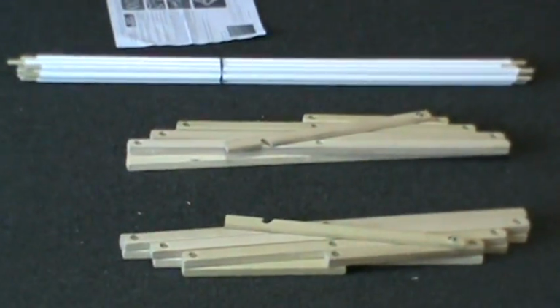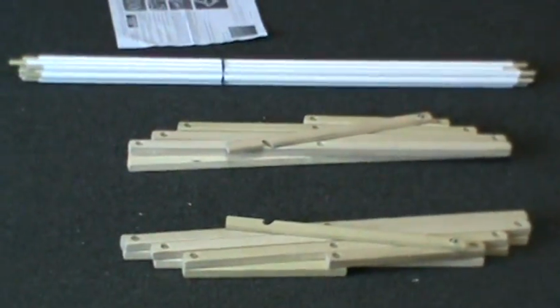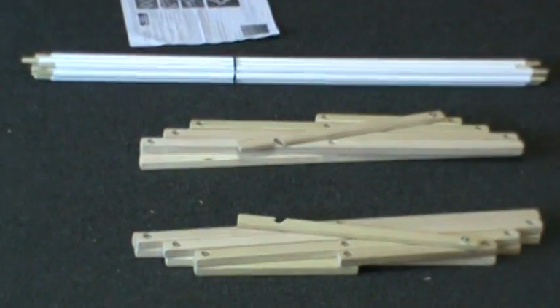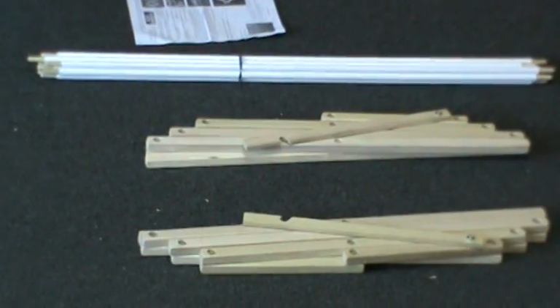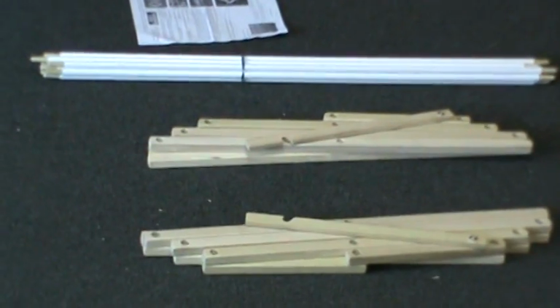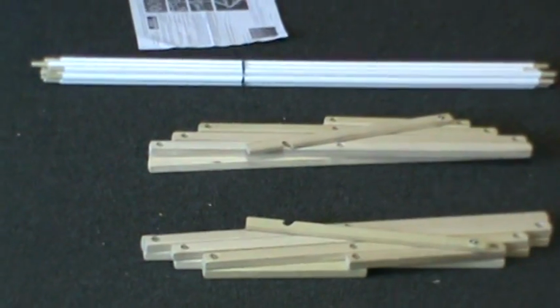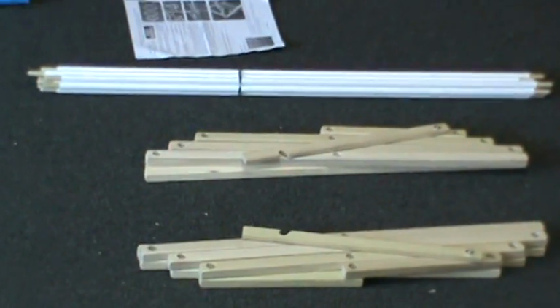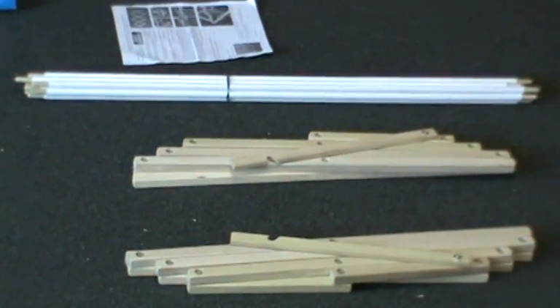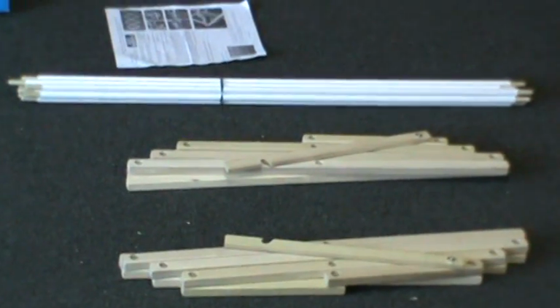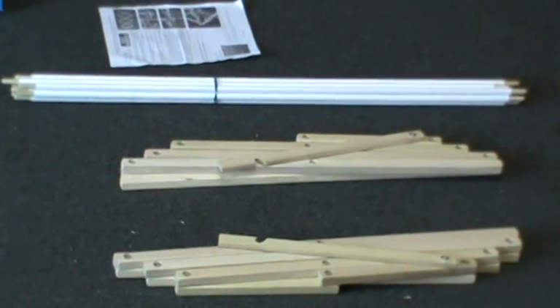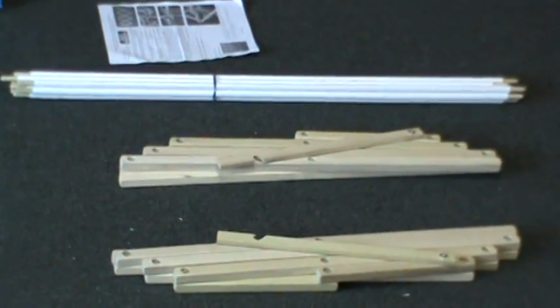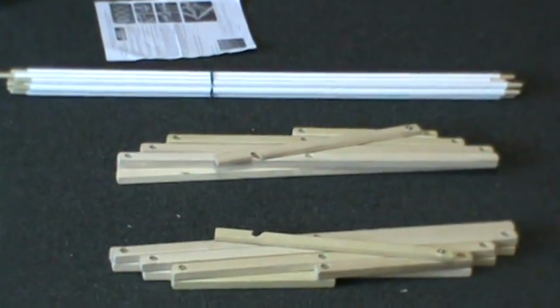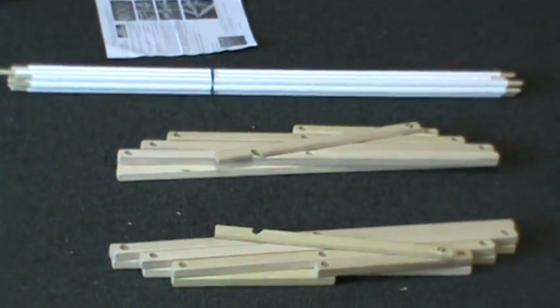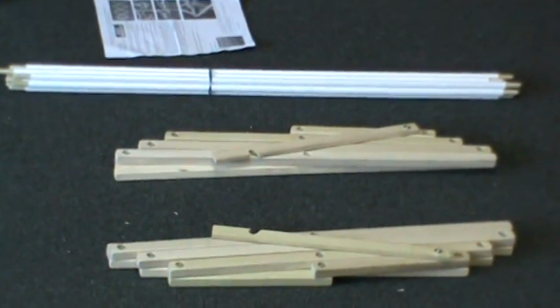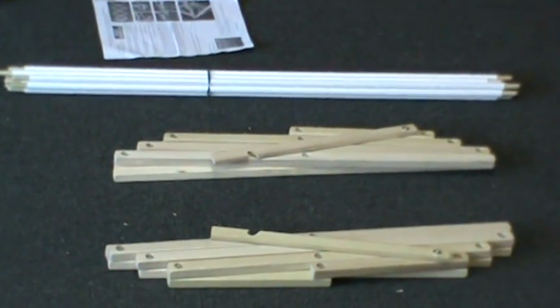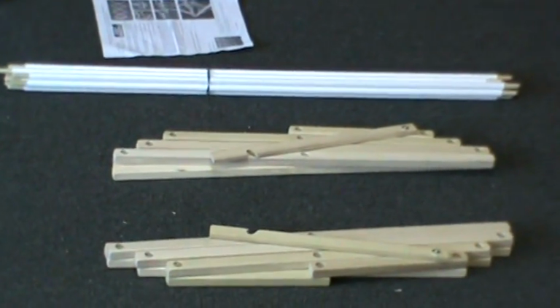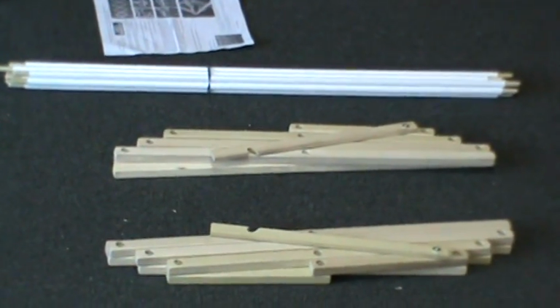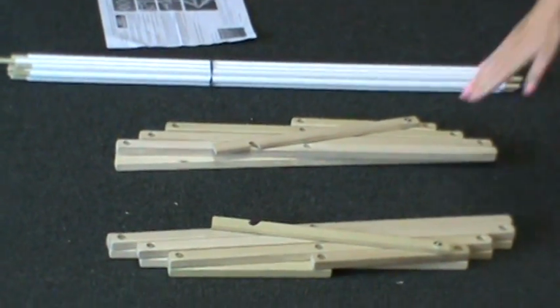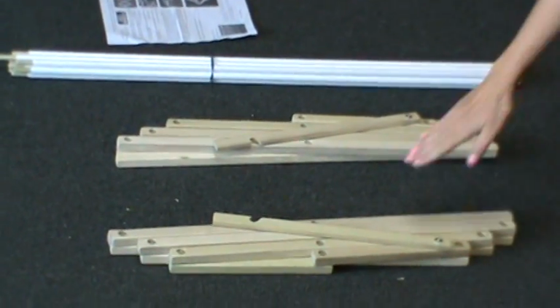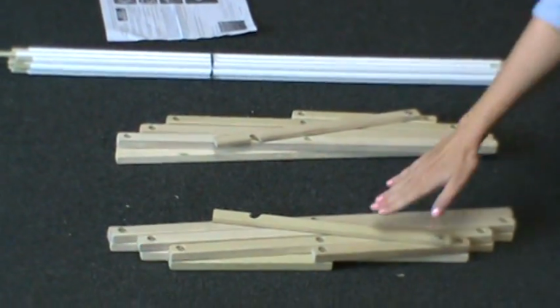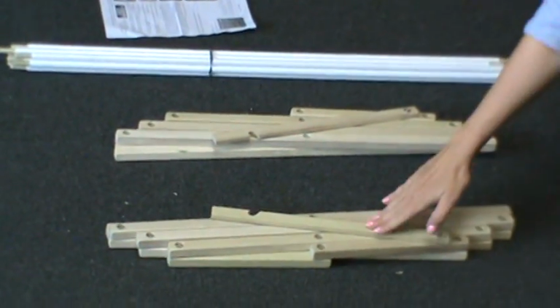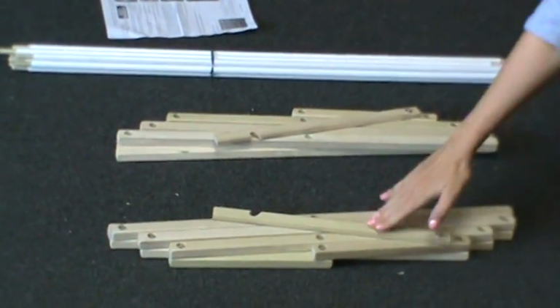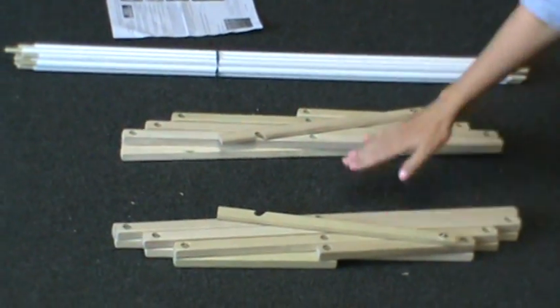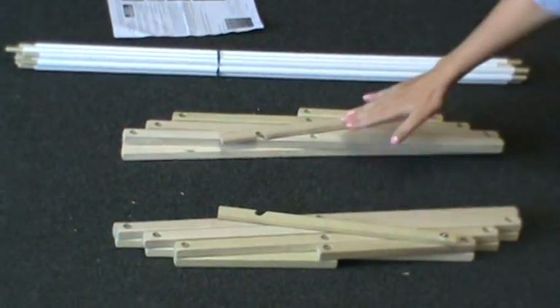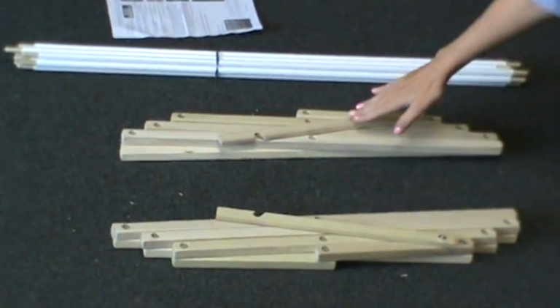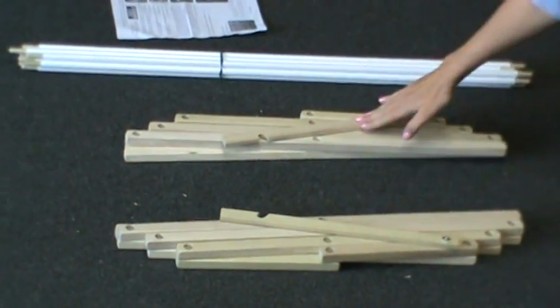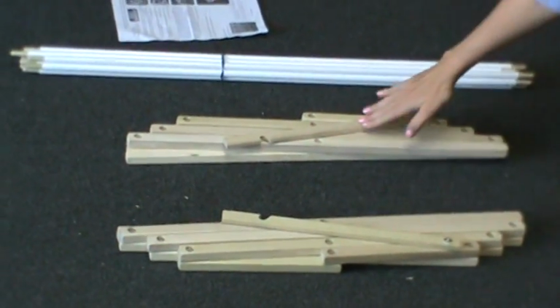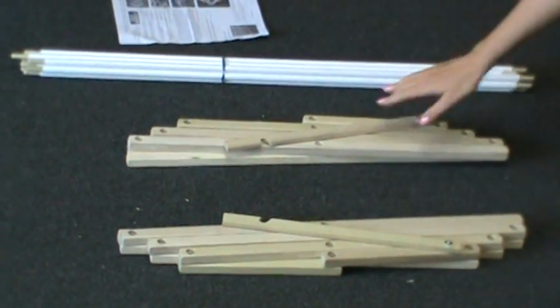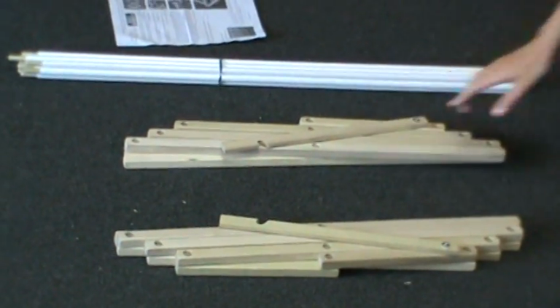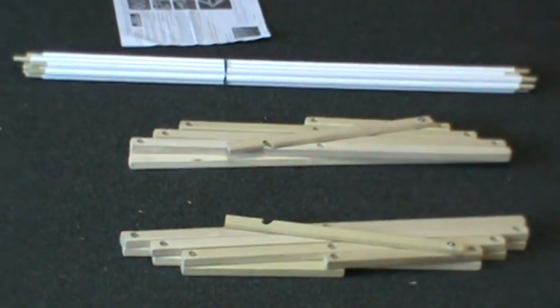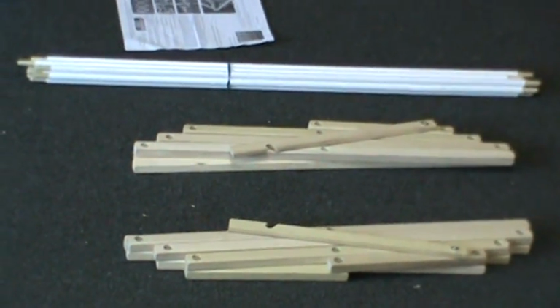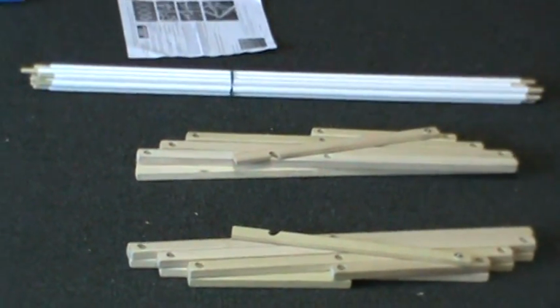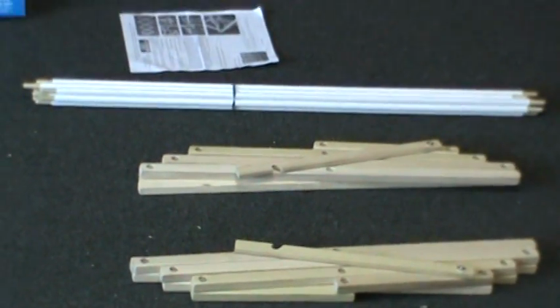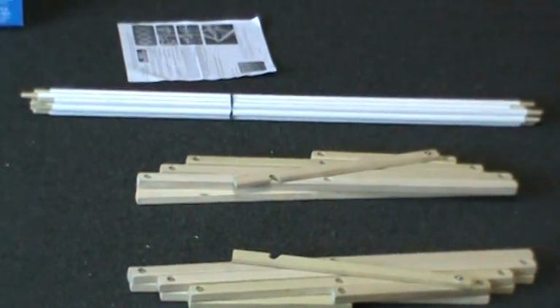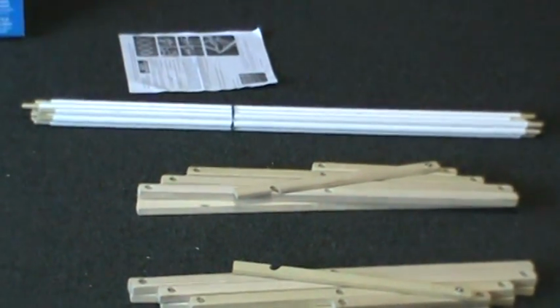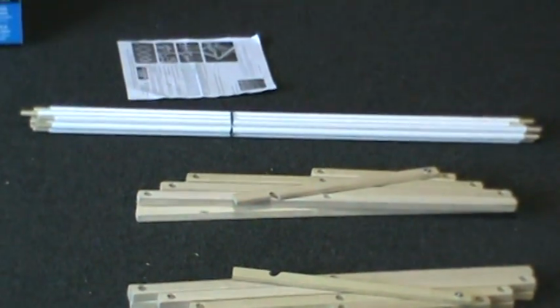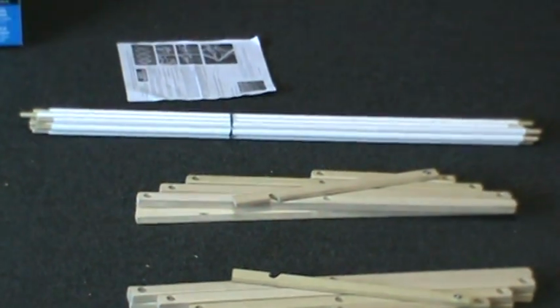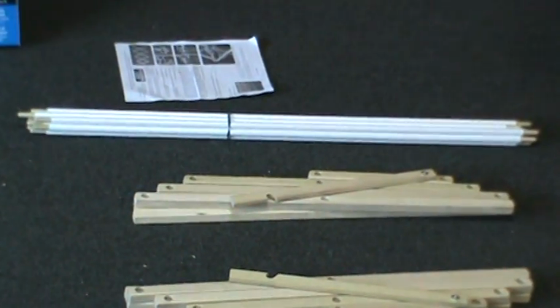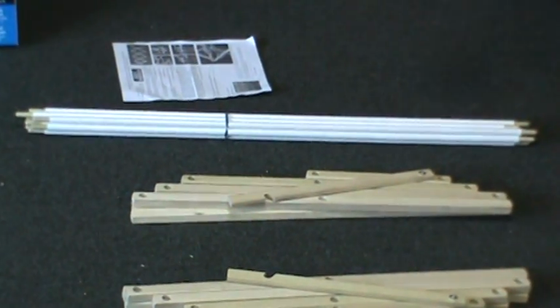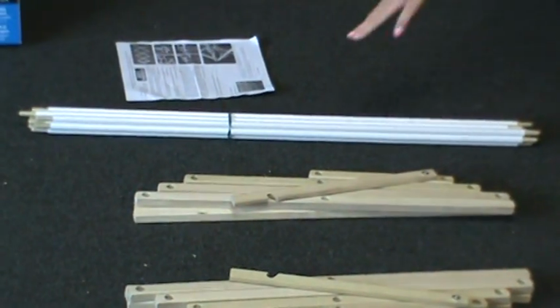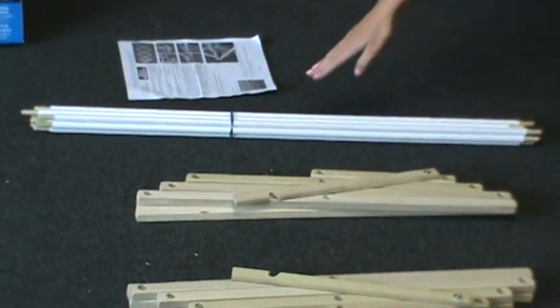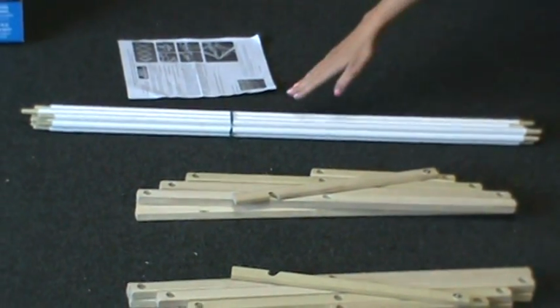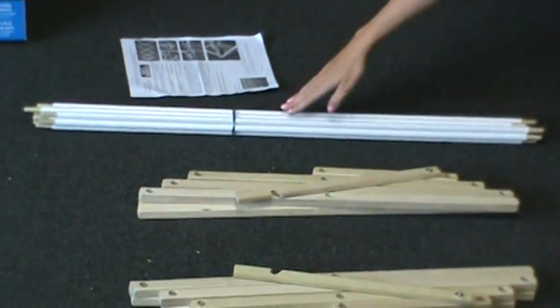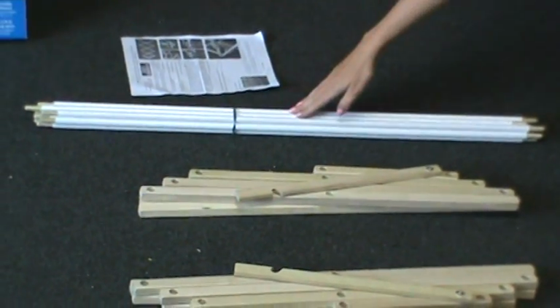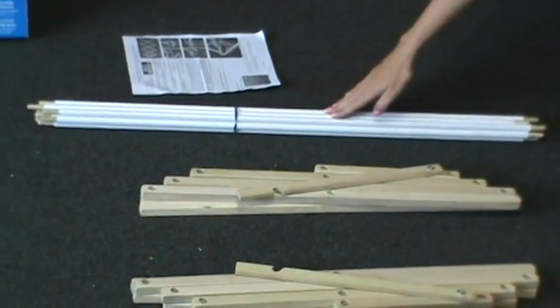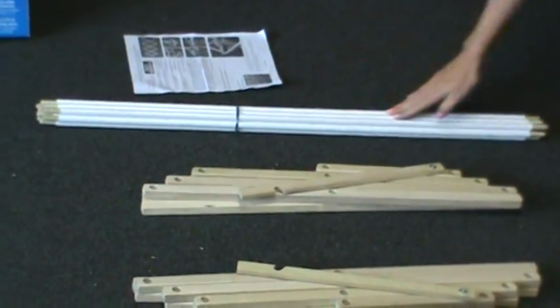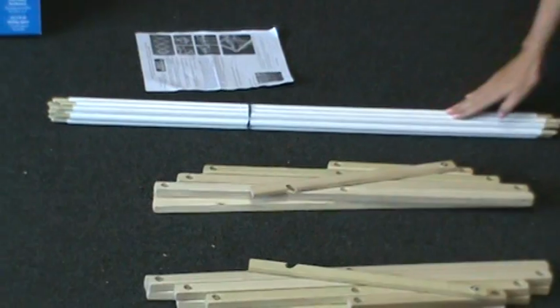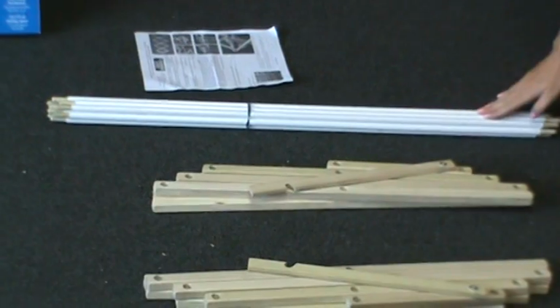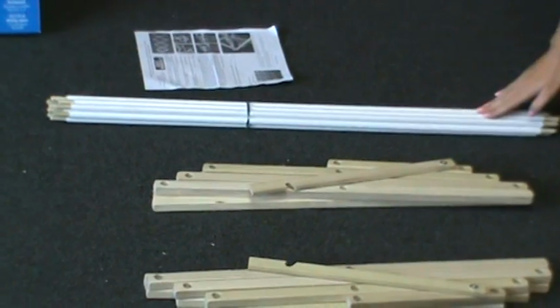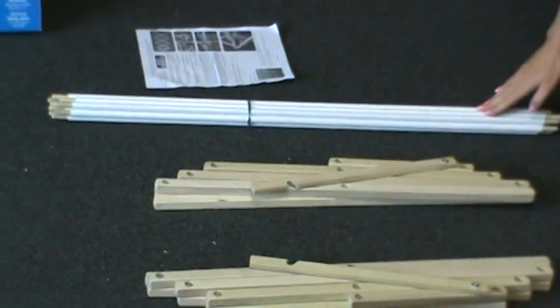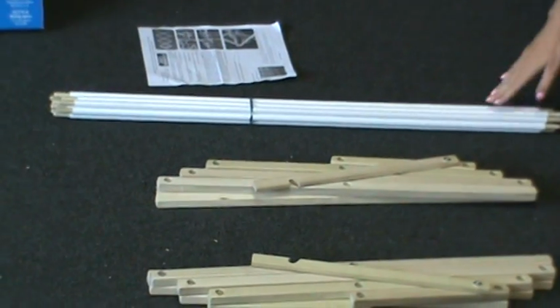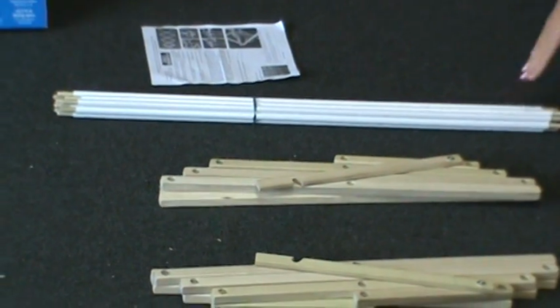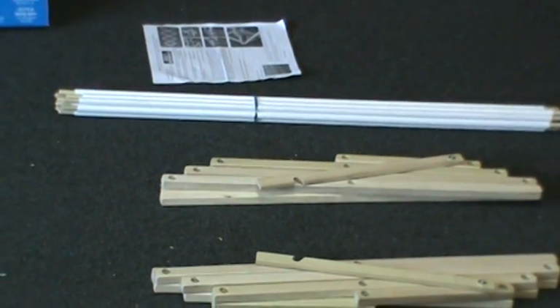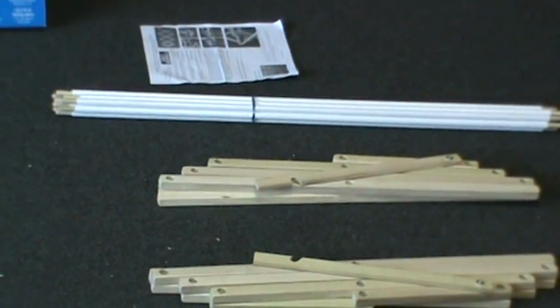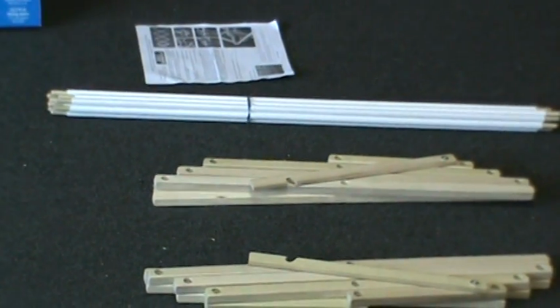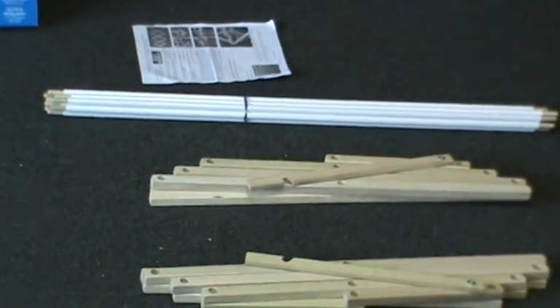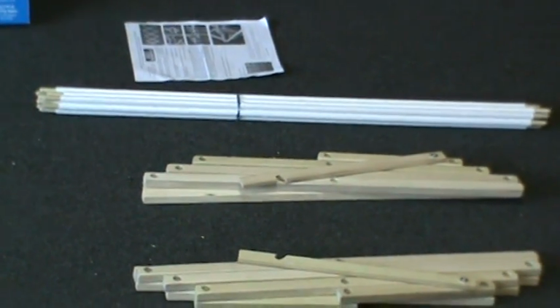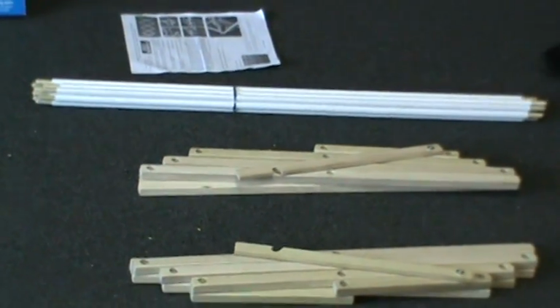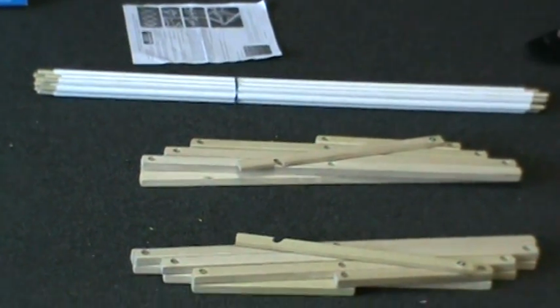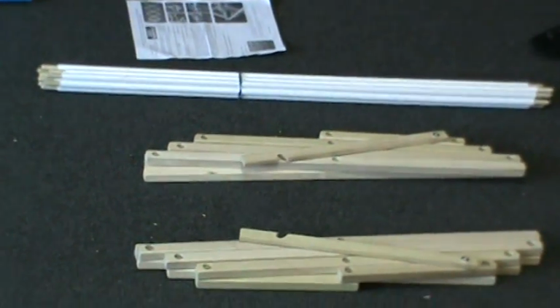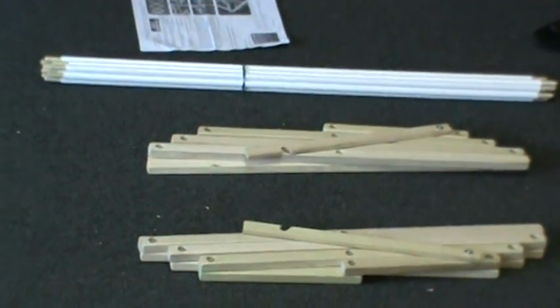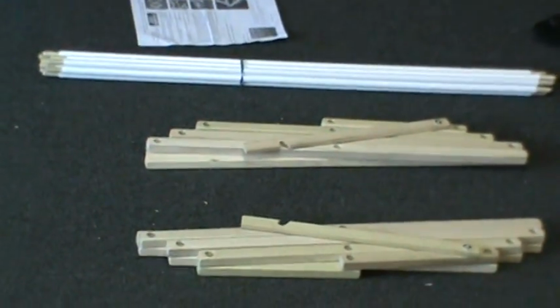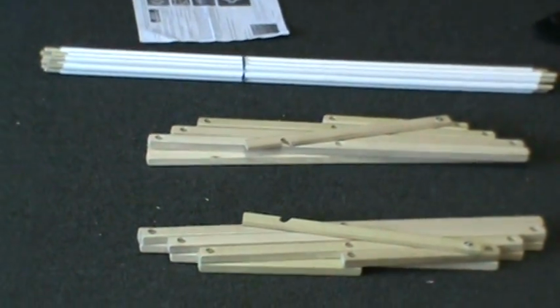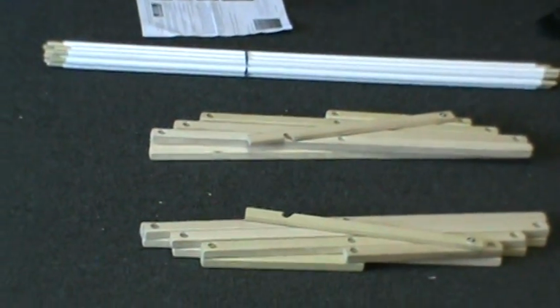There should be two side frames, ten rubber-banded dowels all alike, and one instruction sheet.